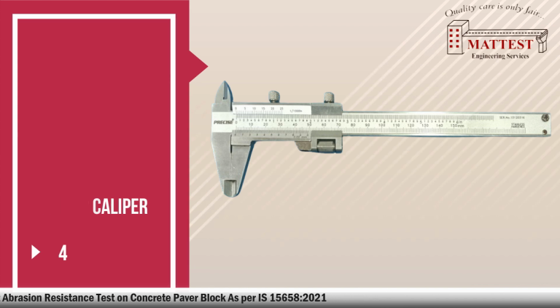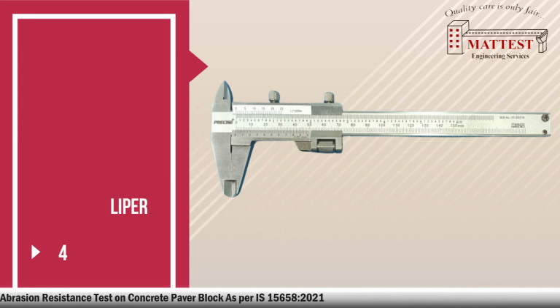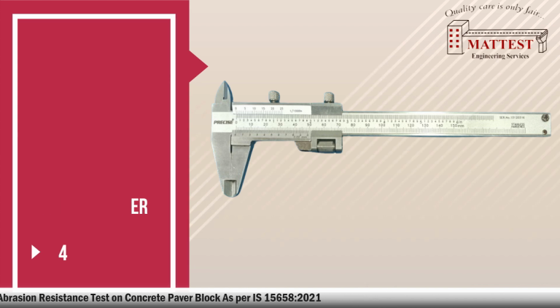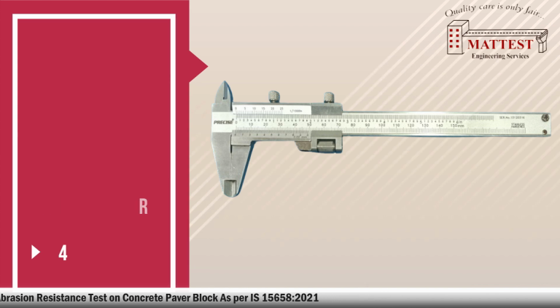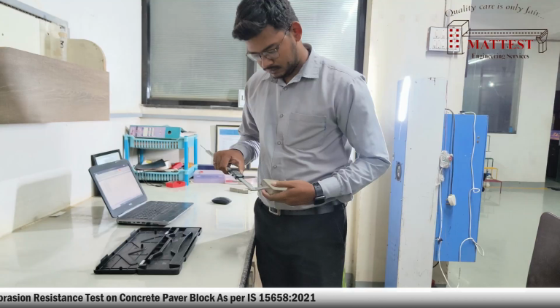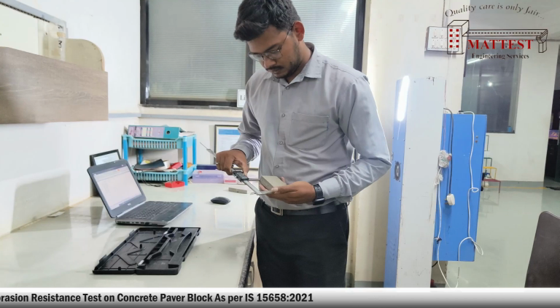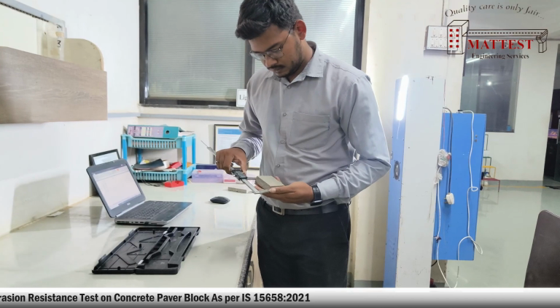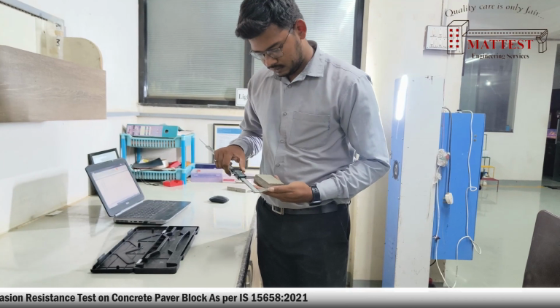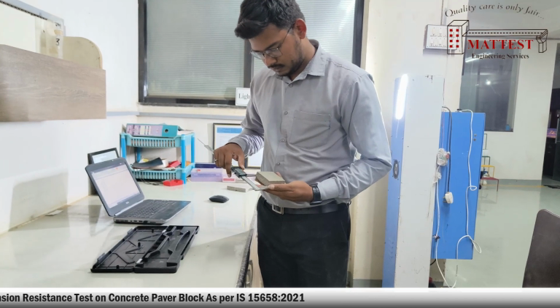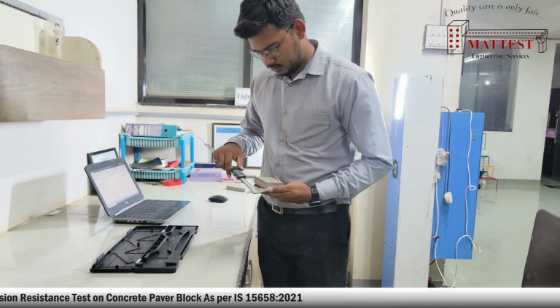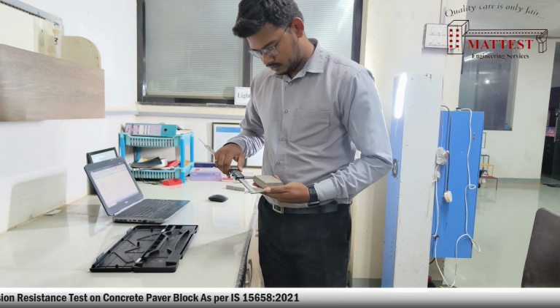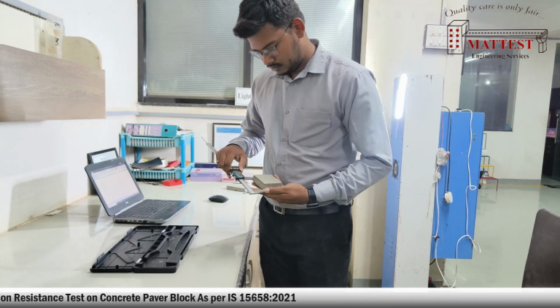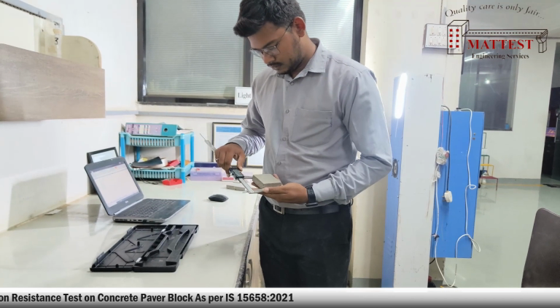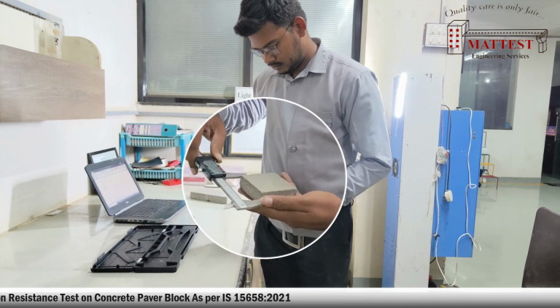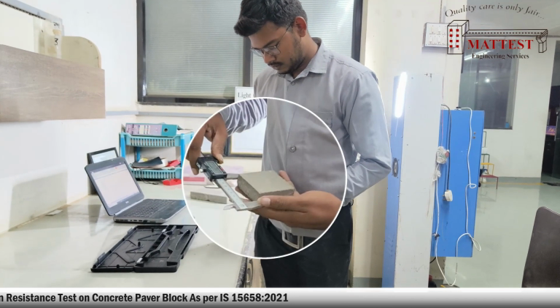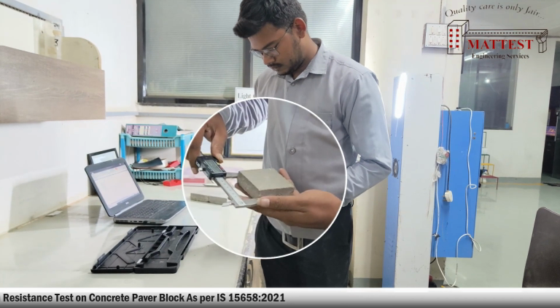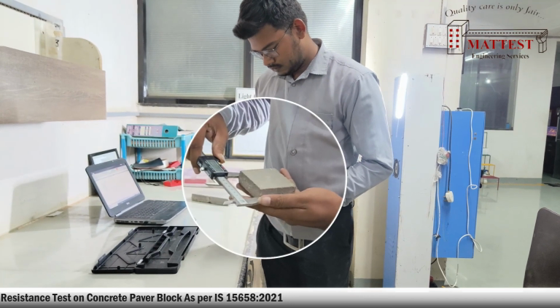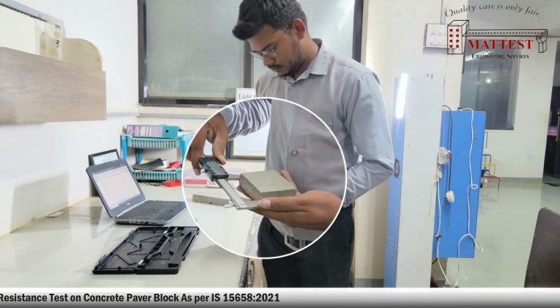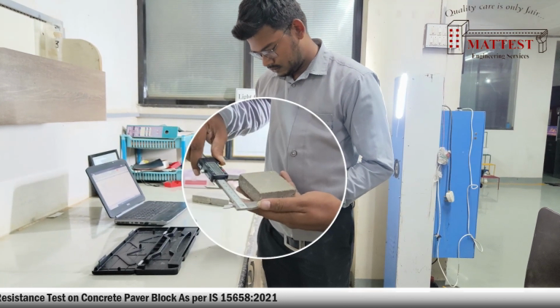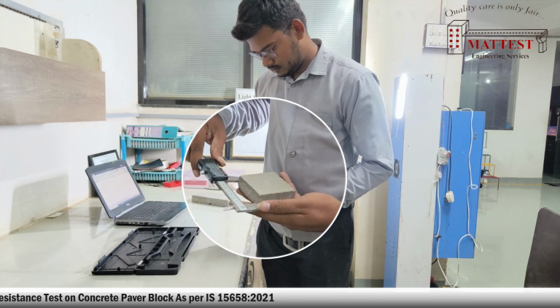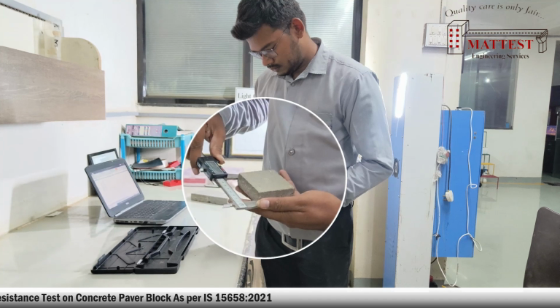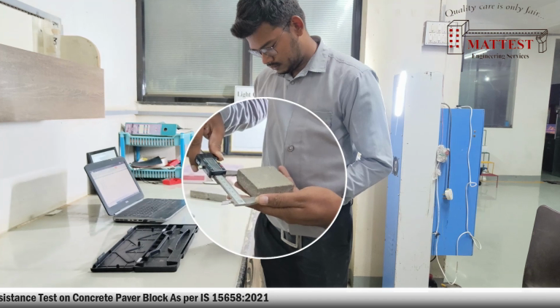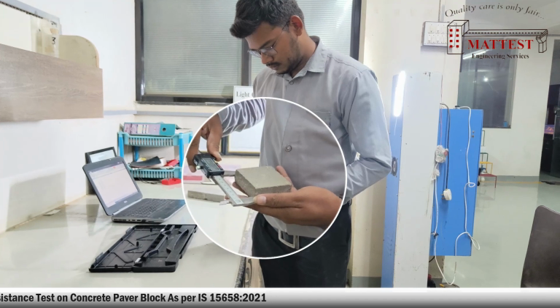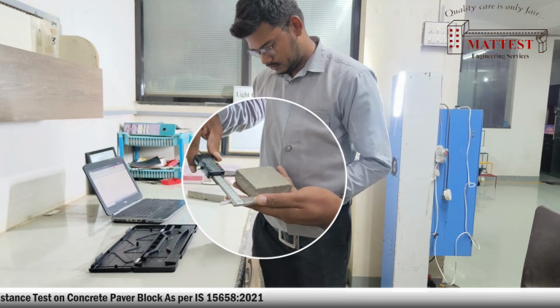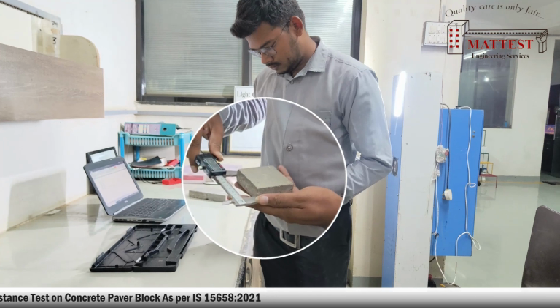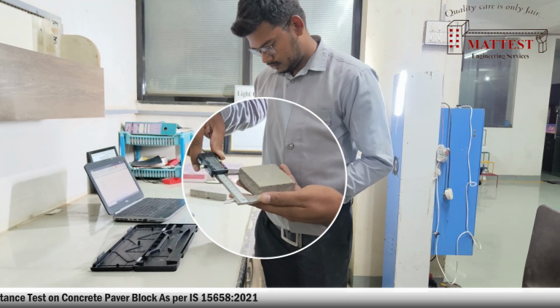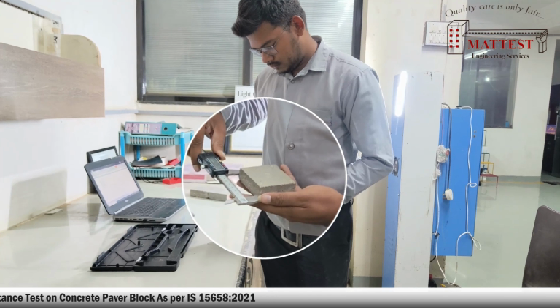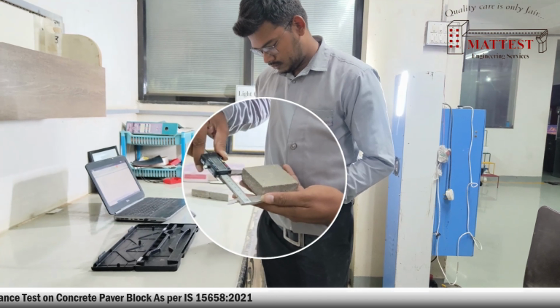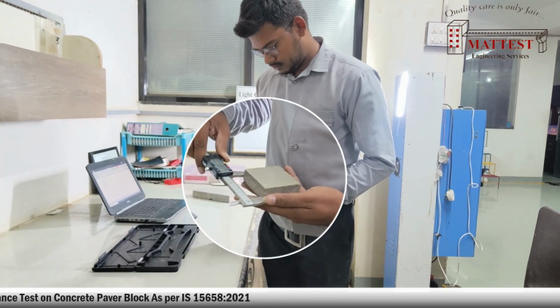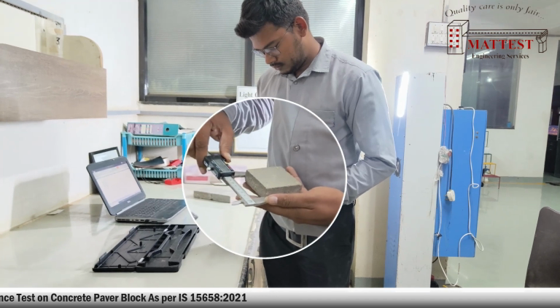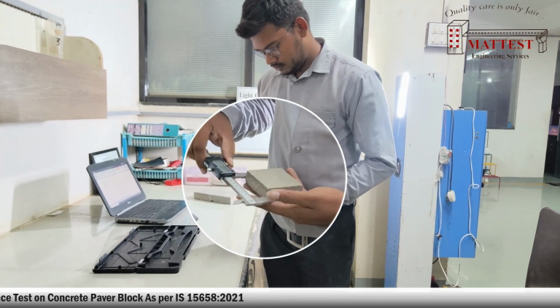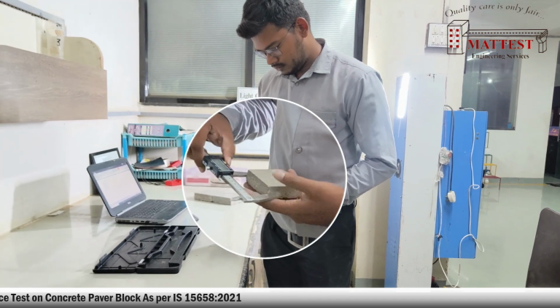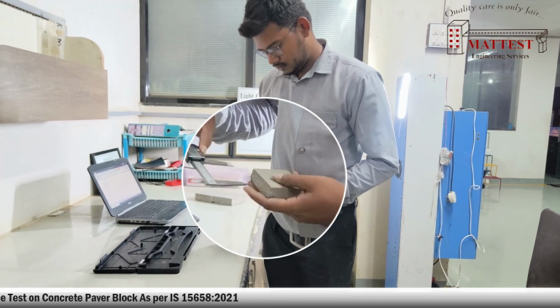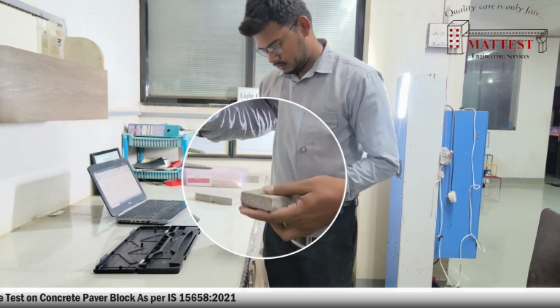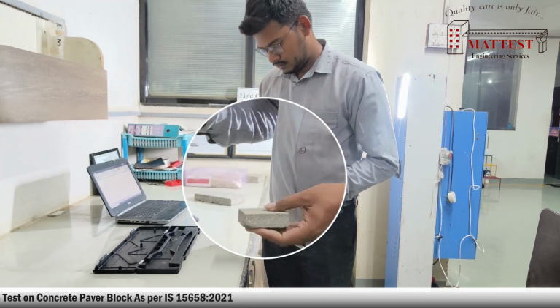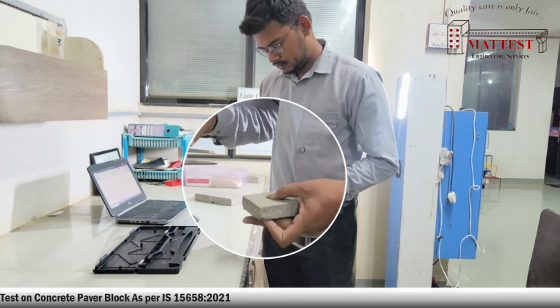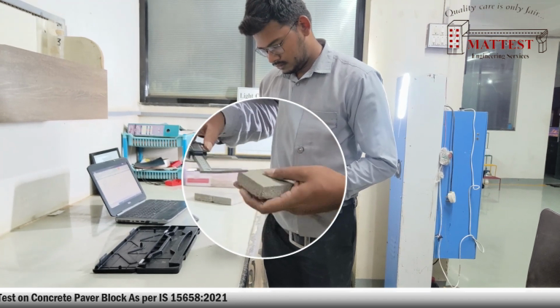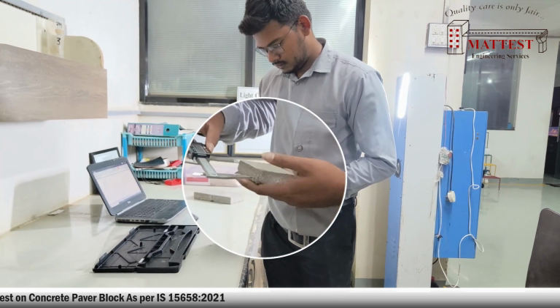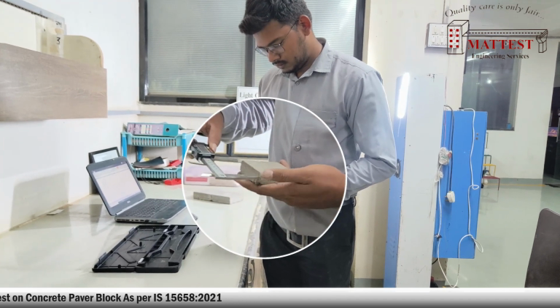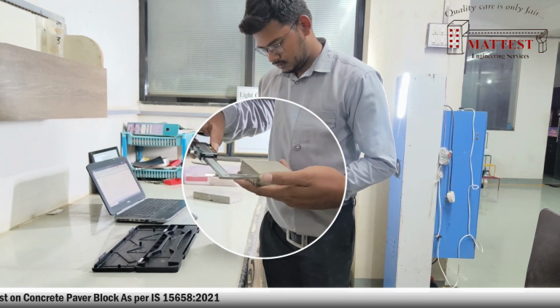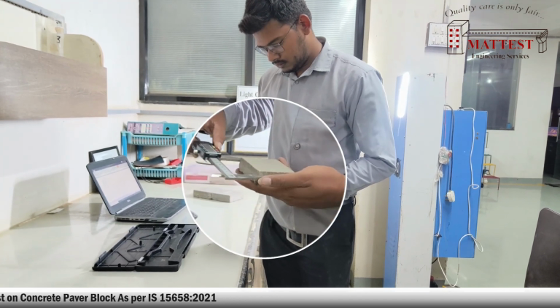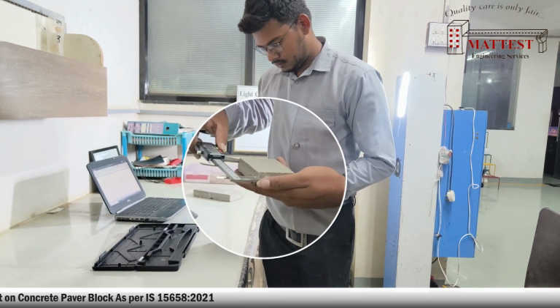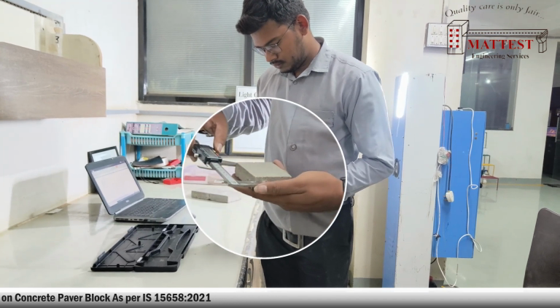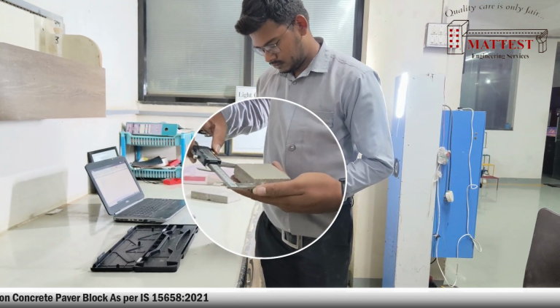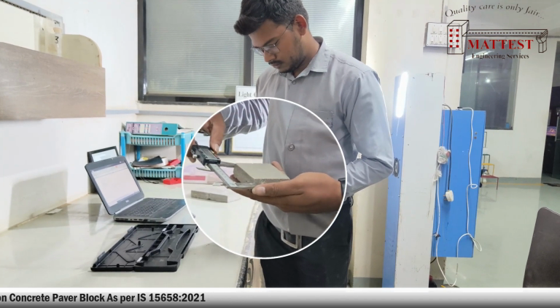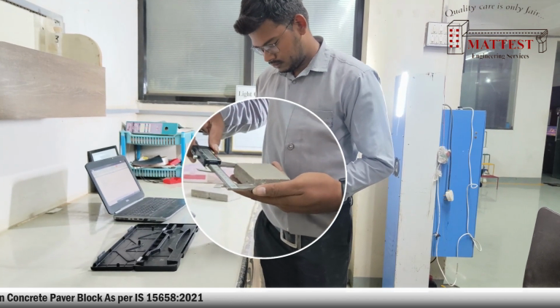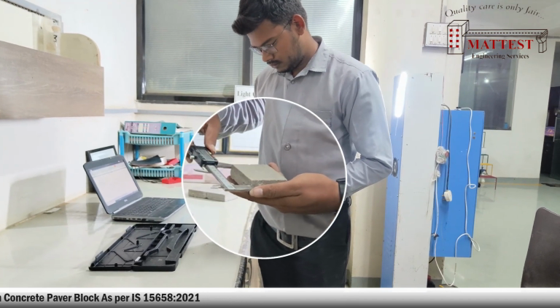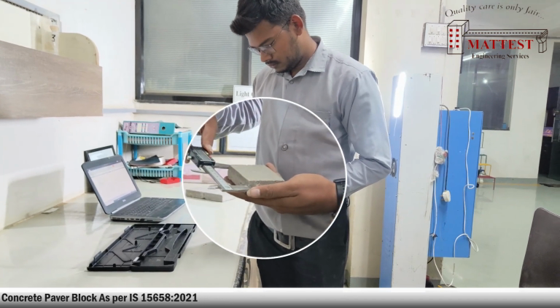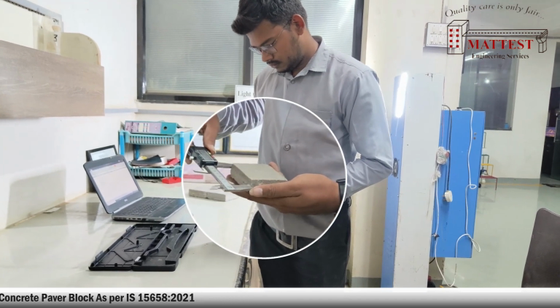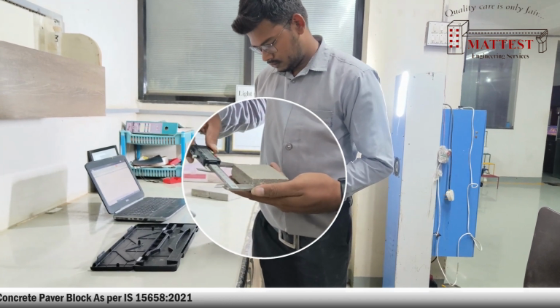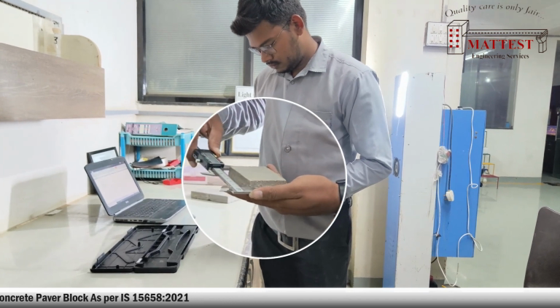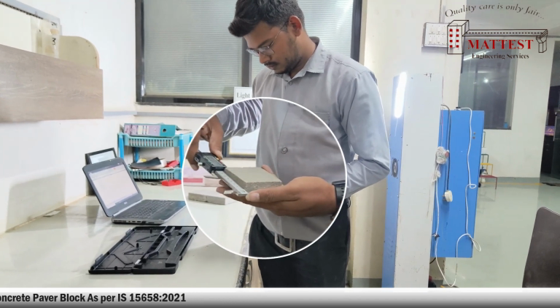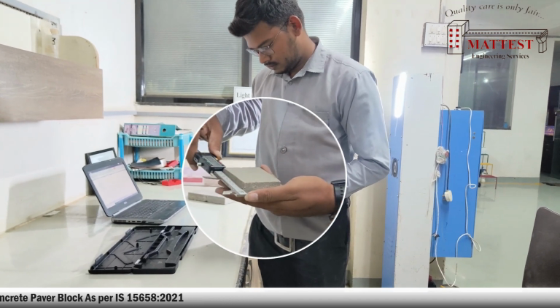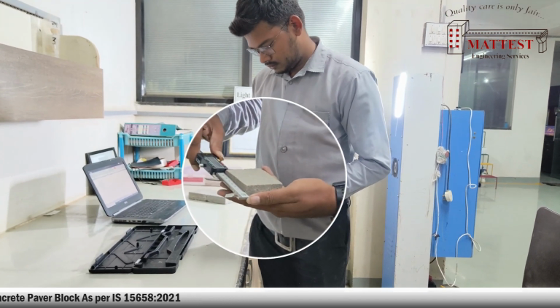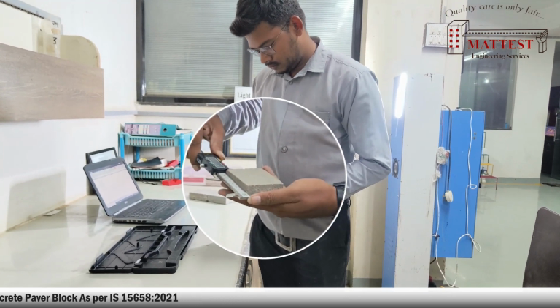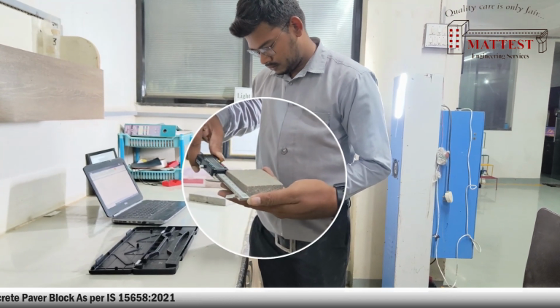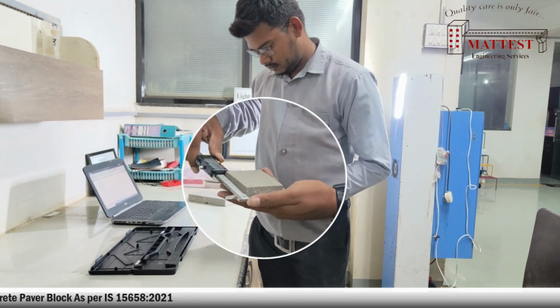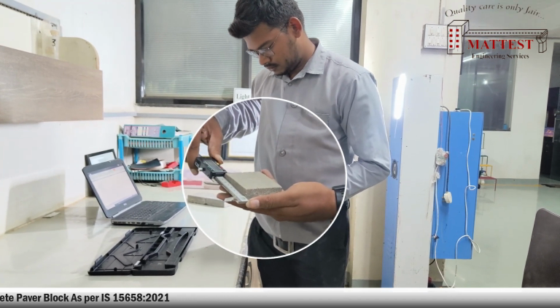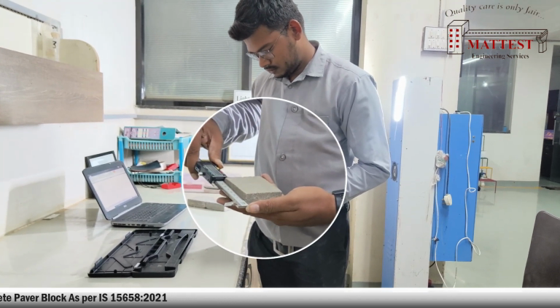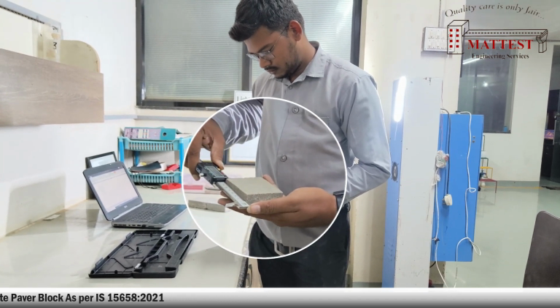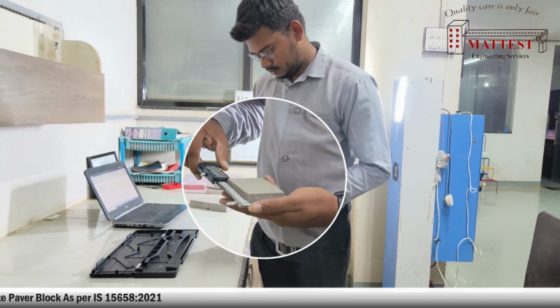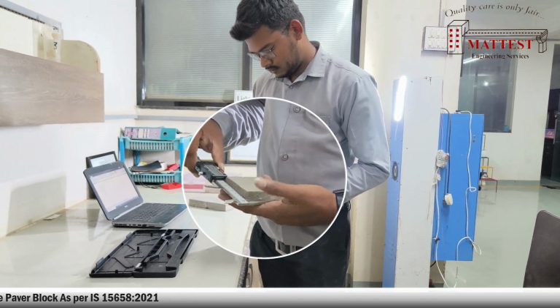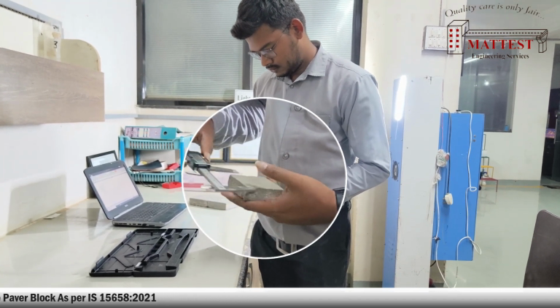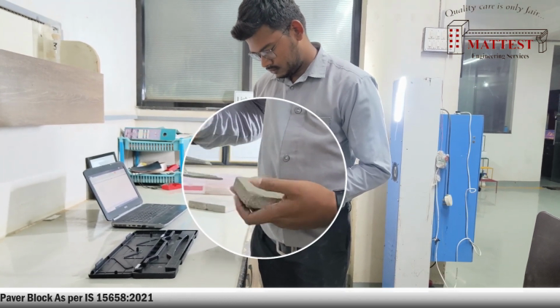Square shaped specimens measuring 71 plus or minus 0.5 millimeters shall be cut from the block specimens.